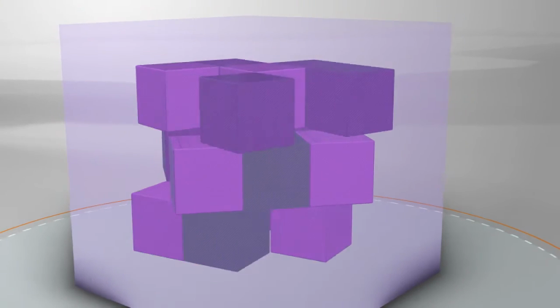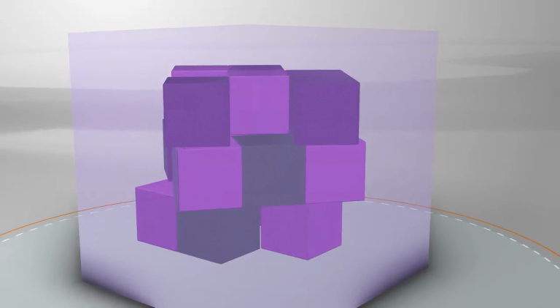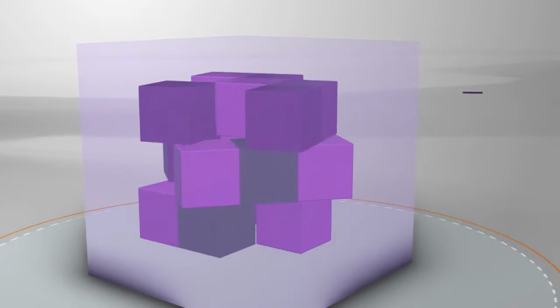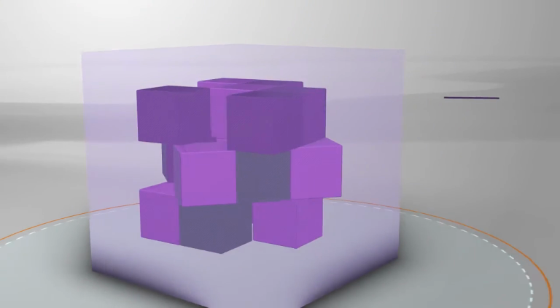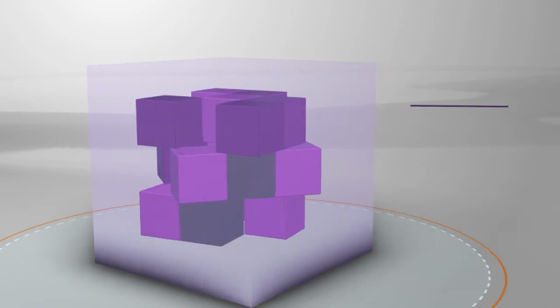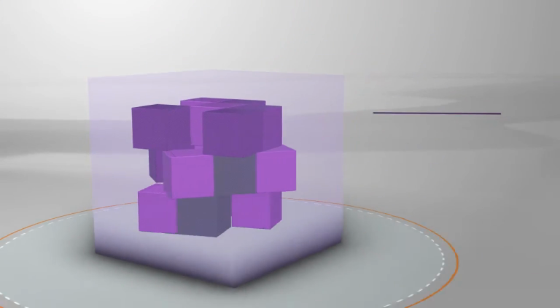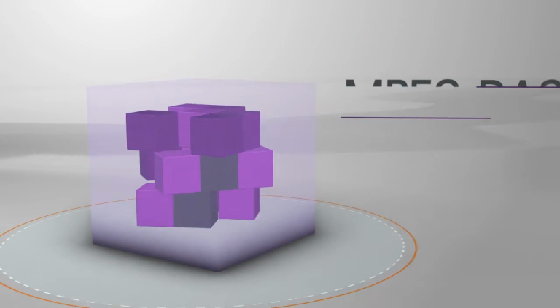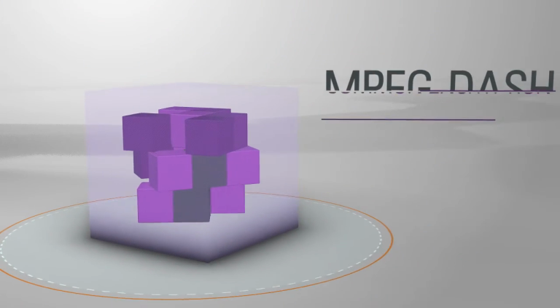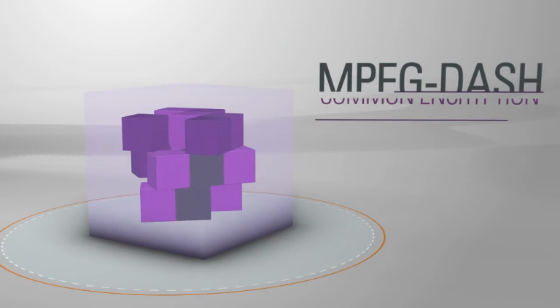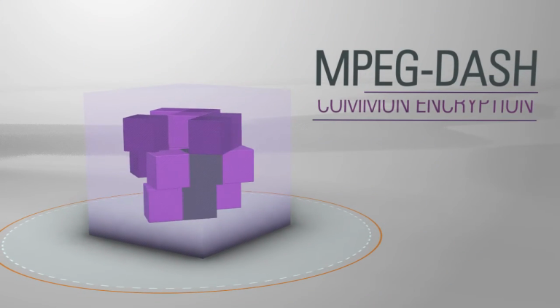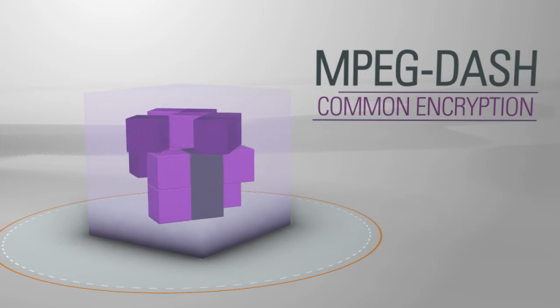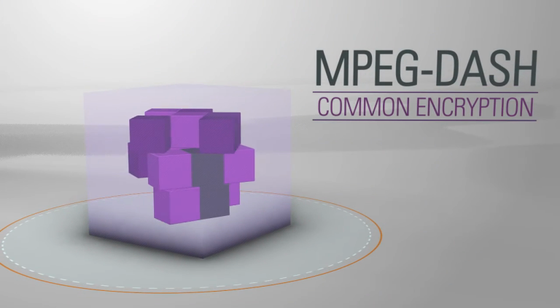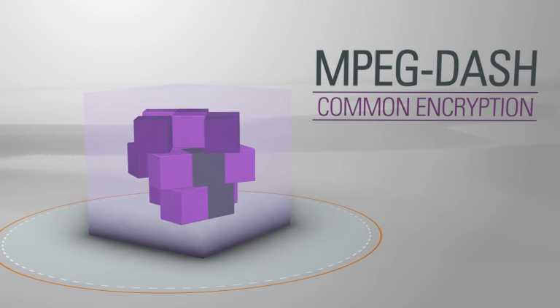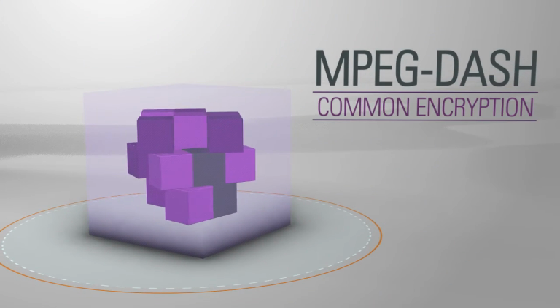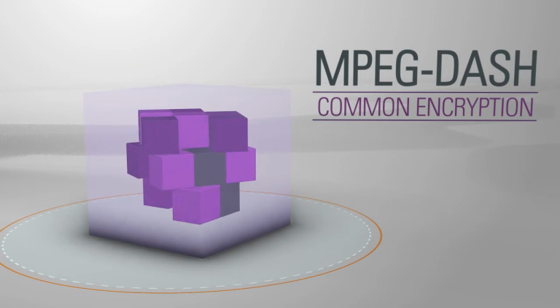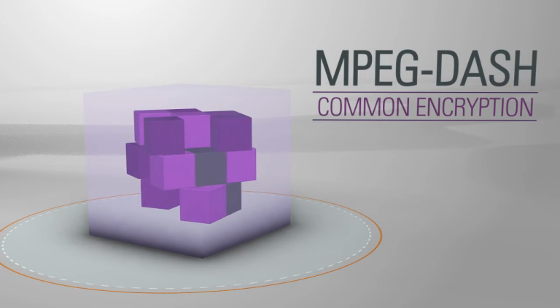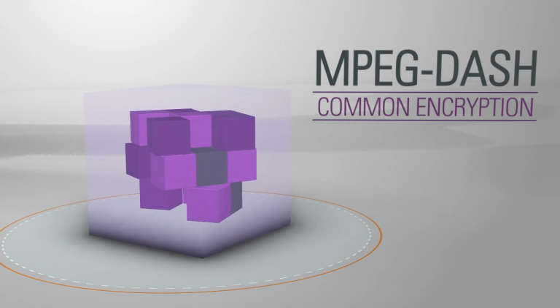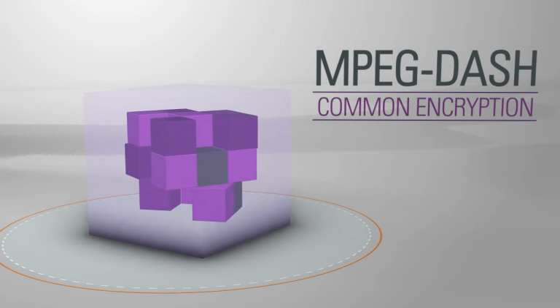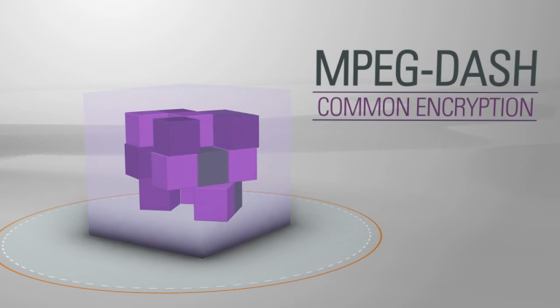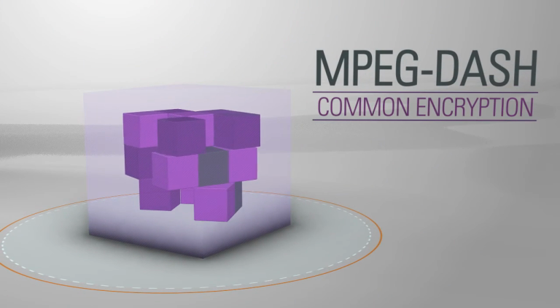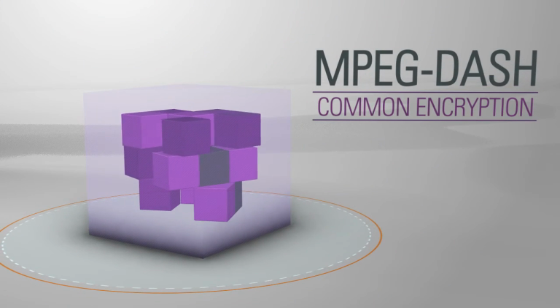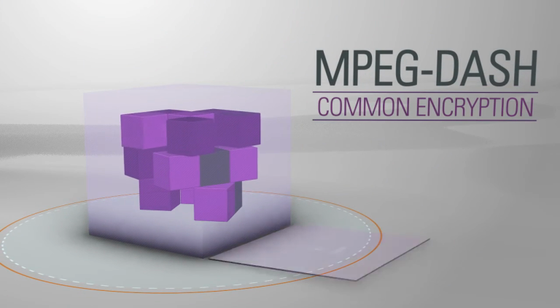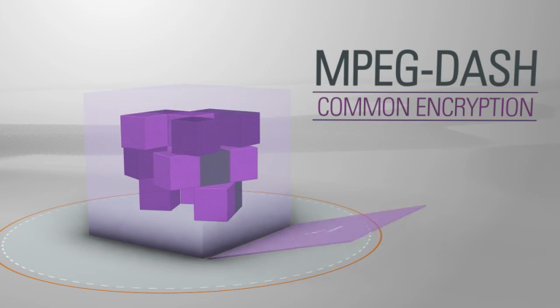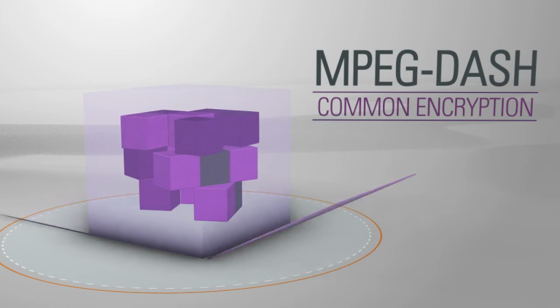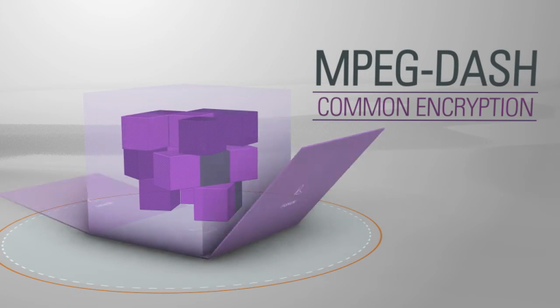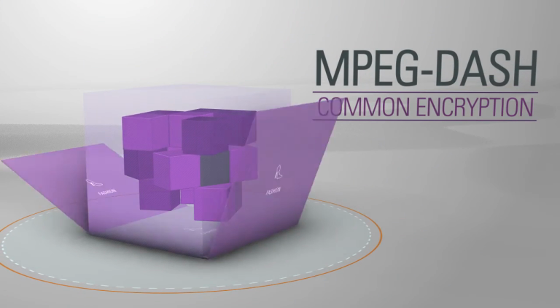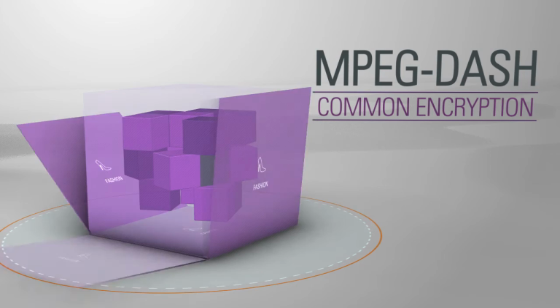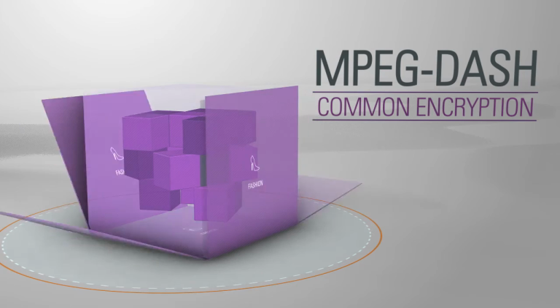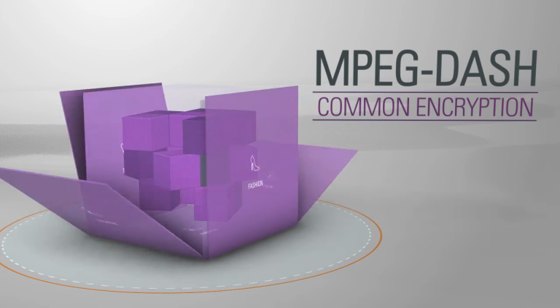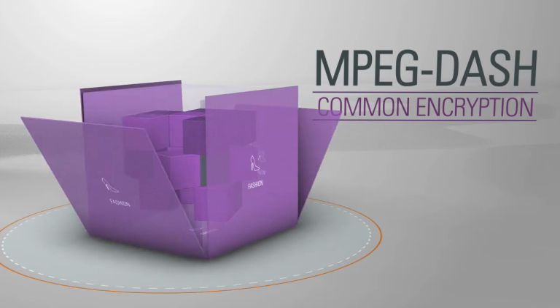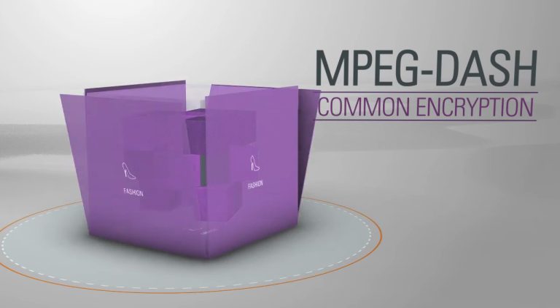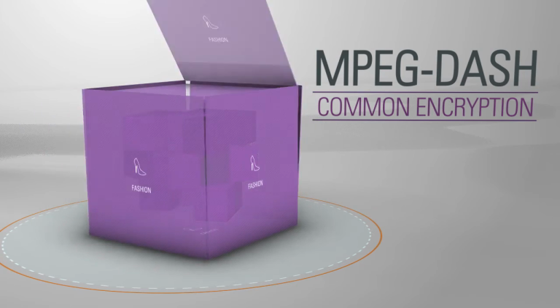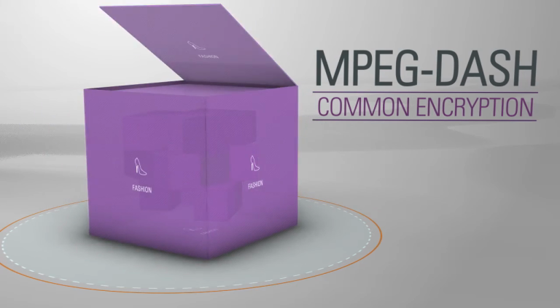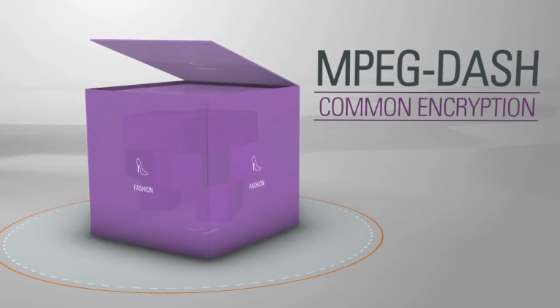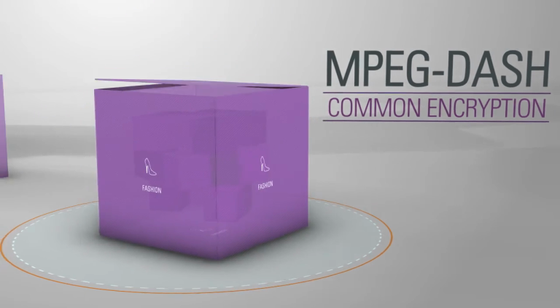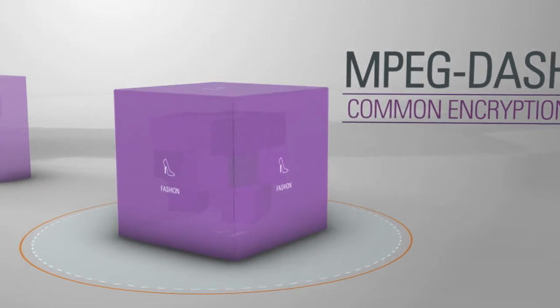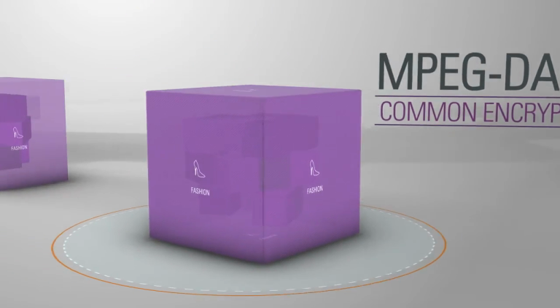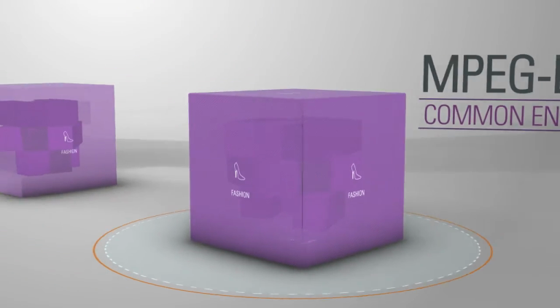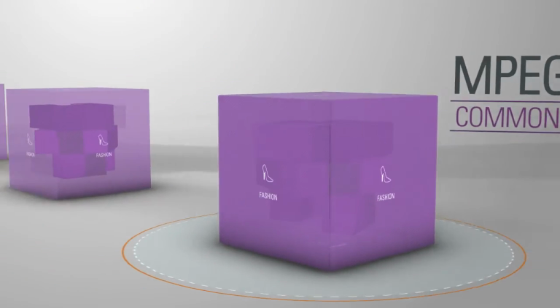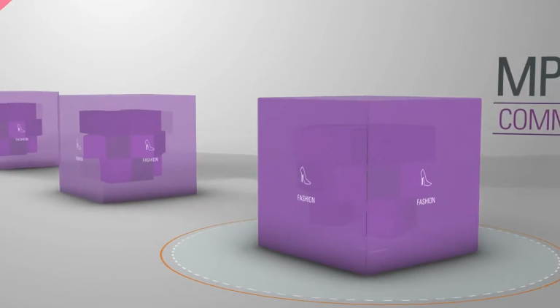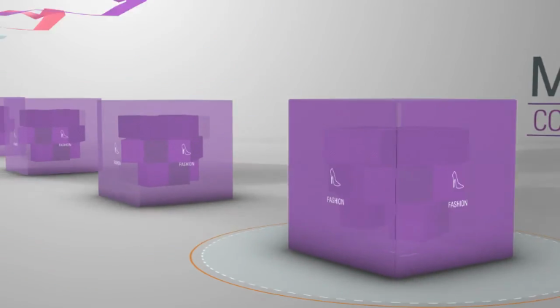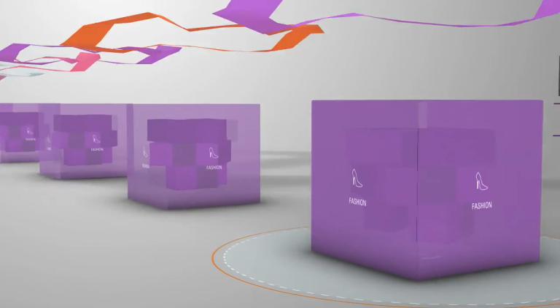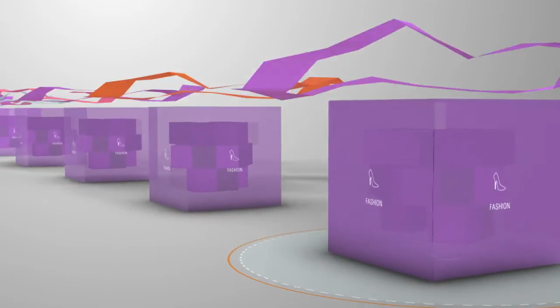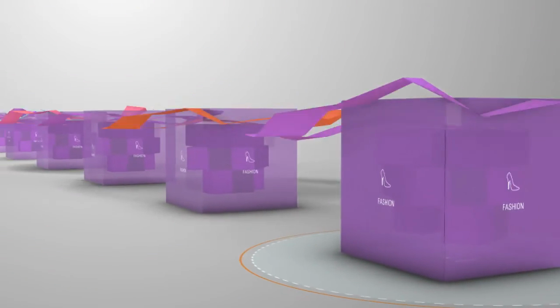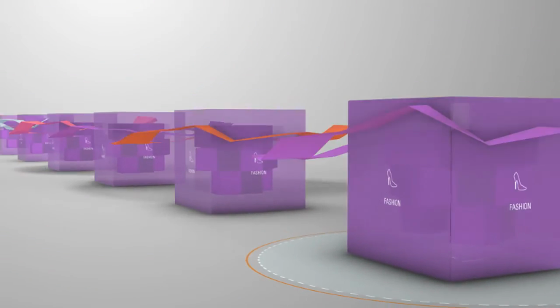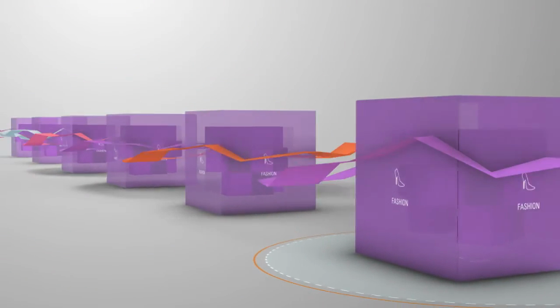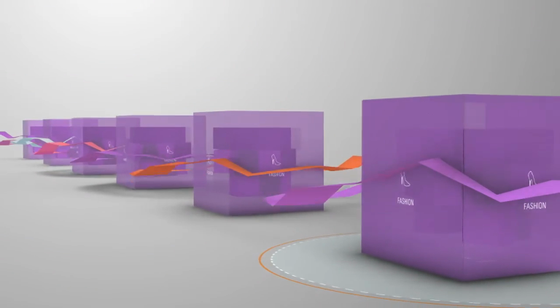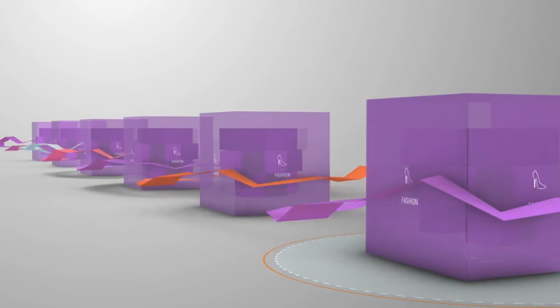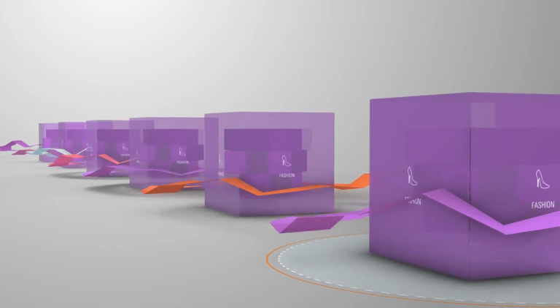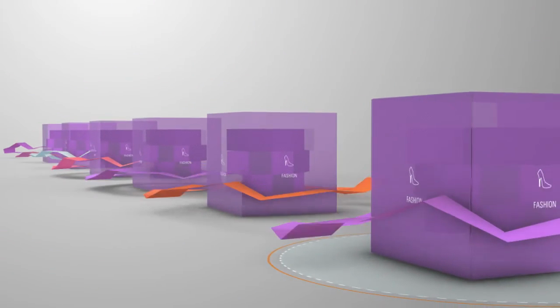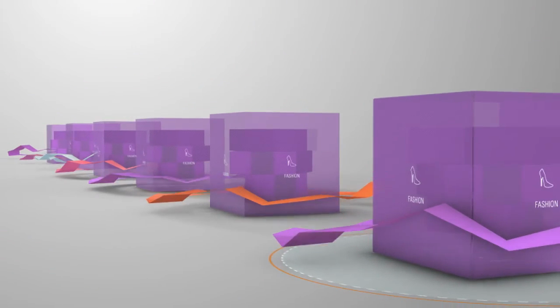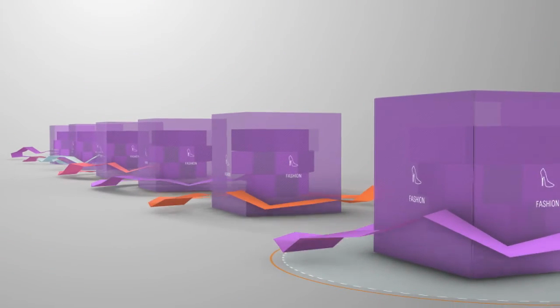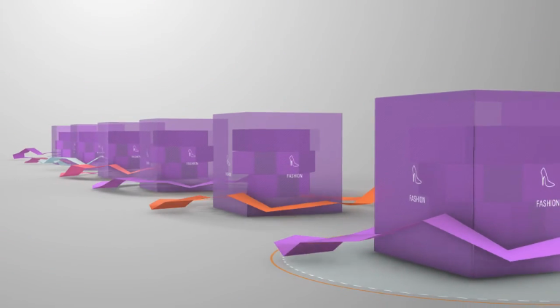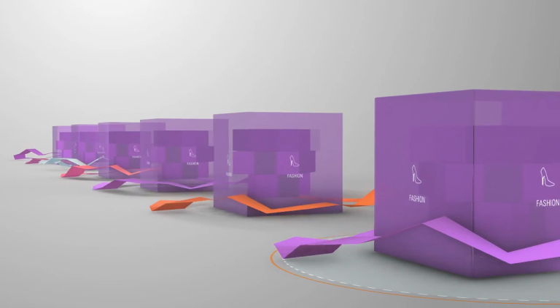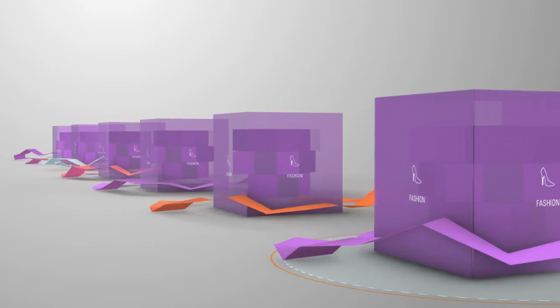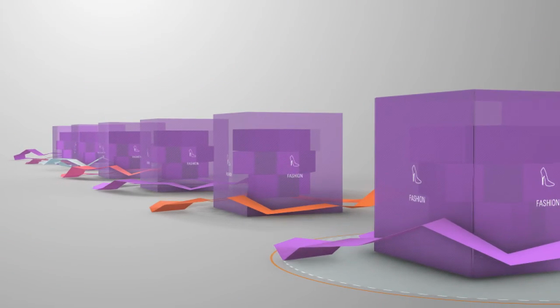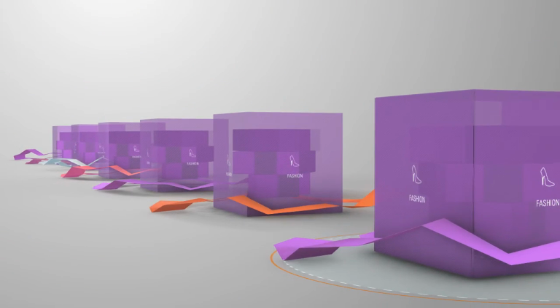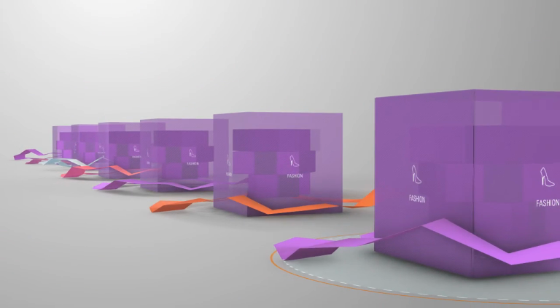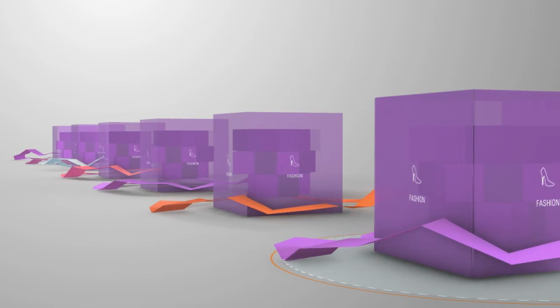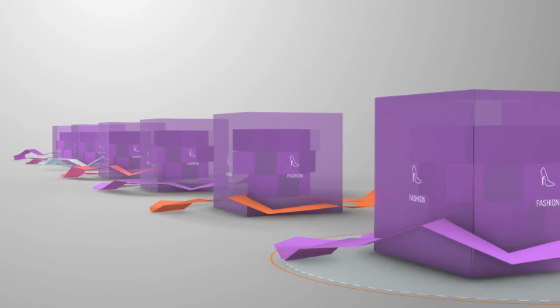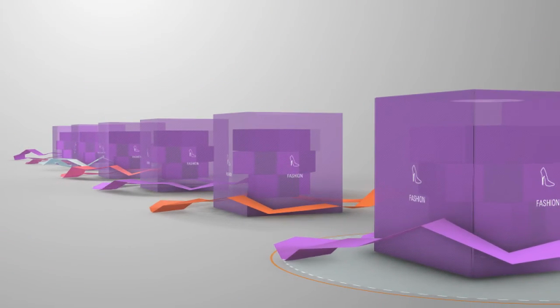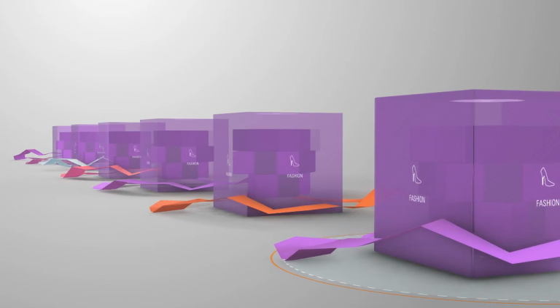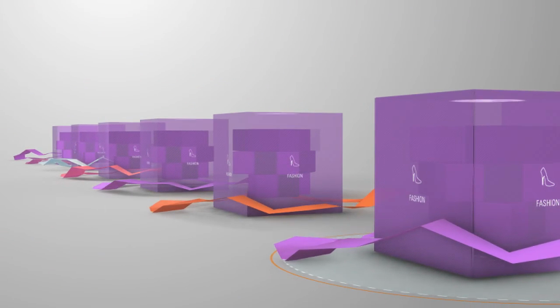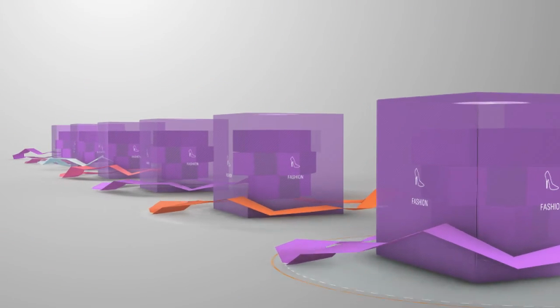Through the use of MPEG-DASH and common encryption, you can package content once and deploy it with multiple DRMs.